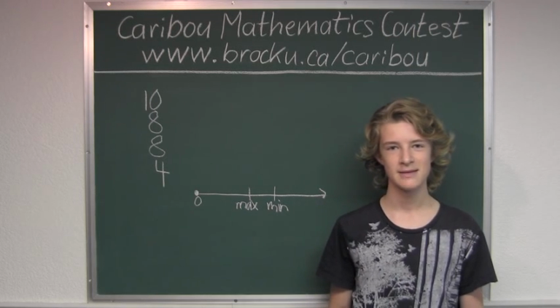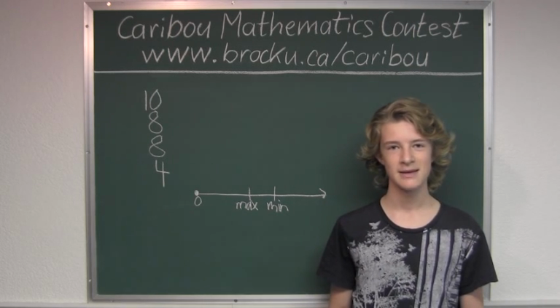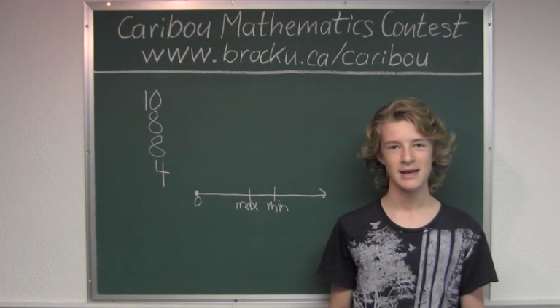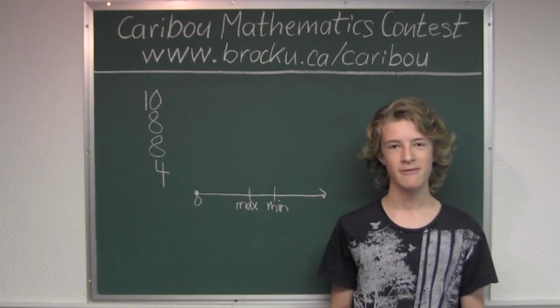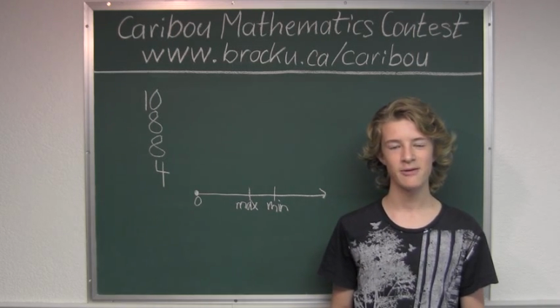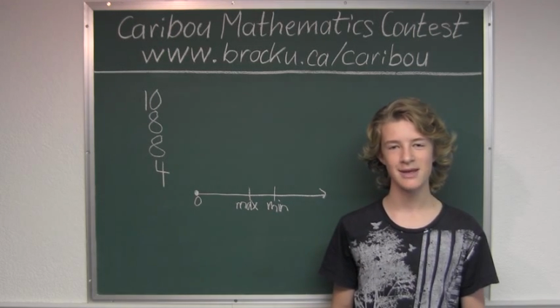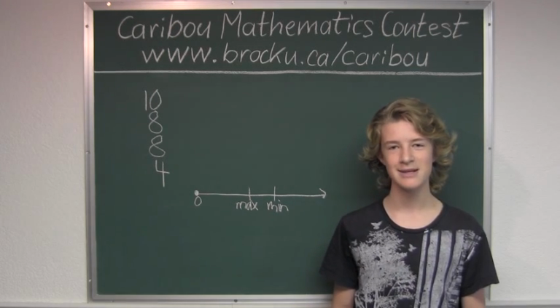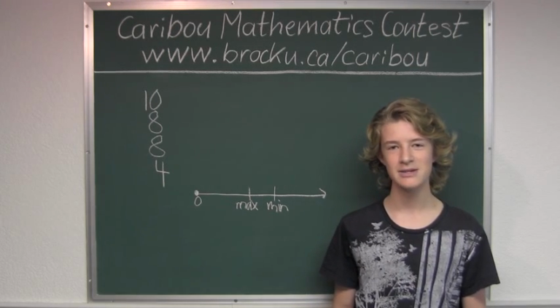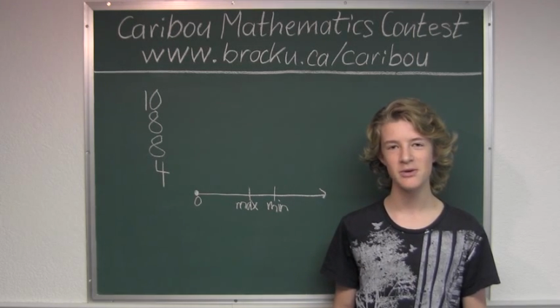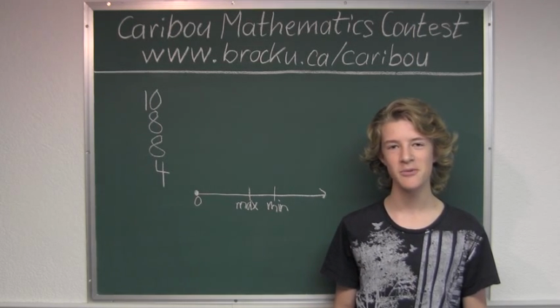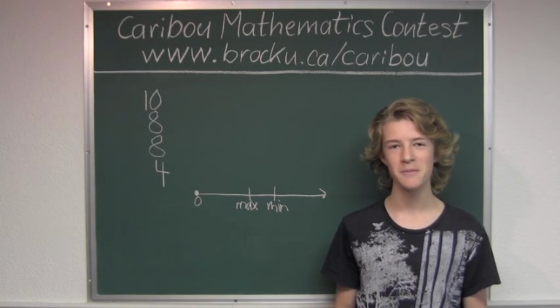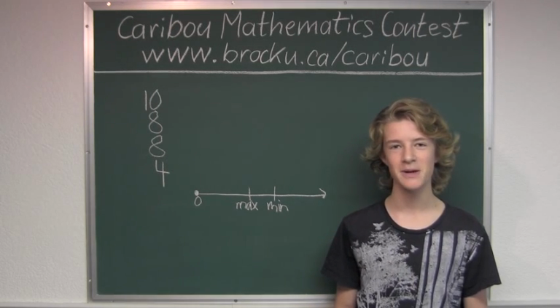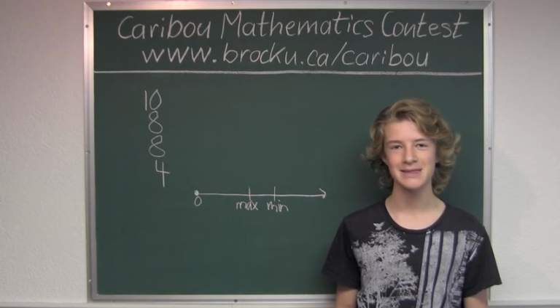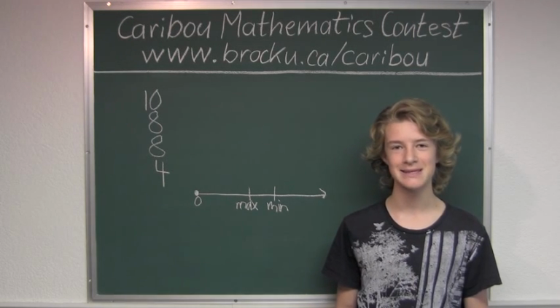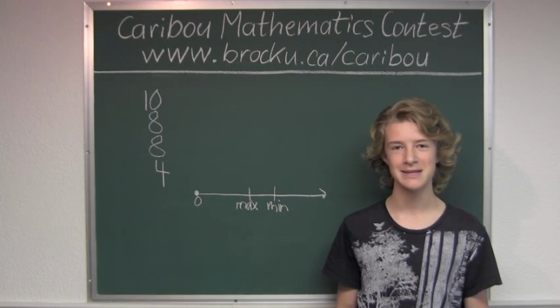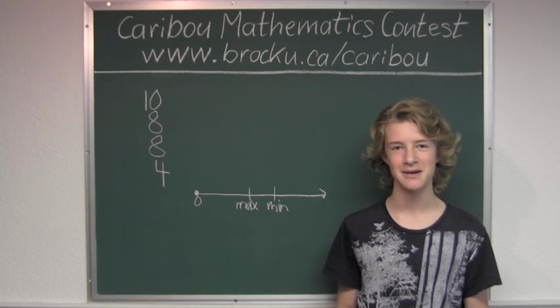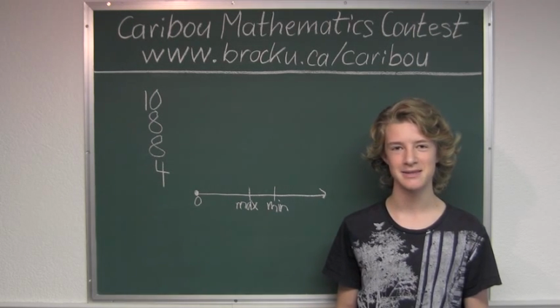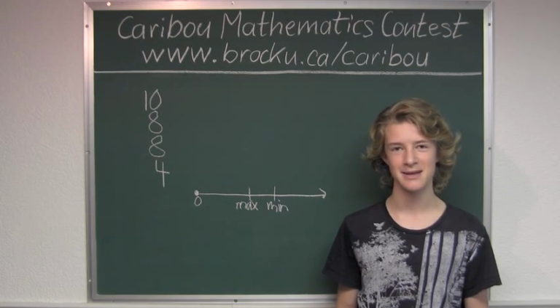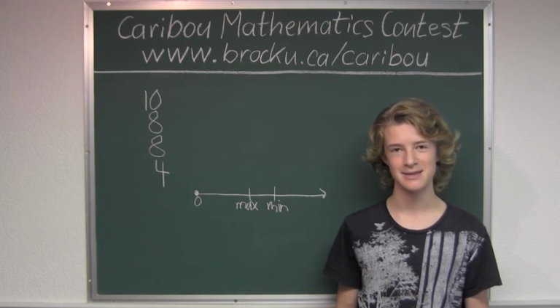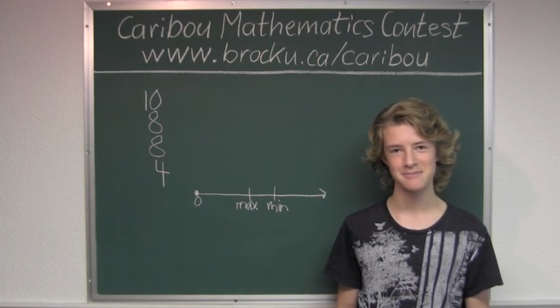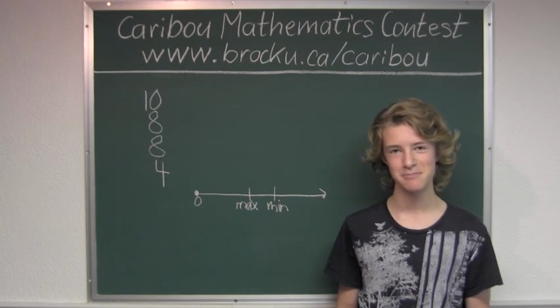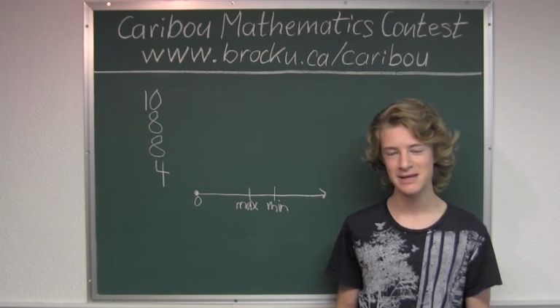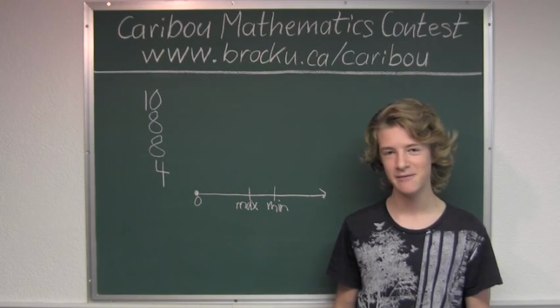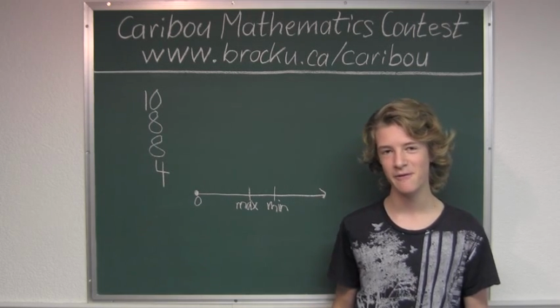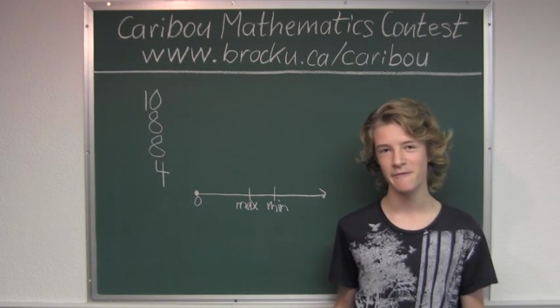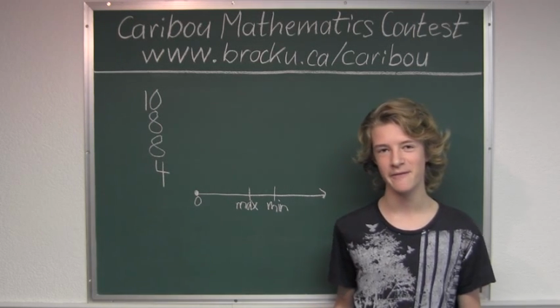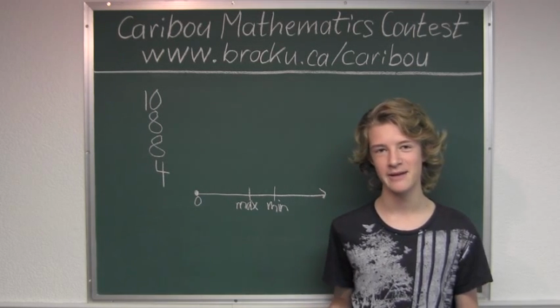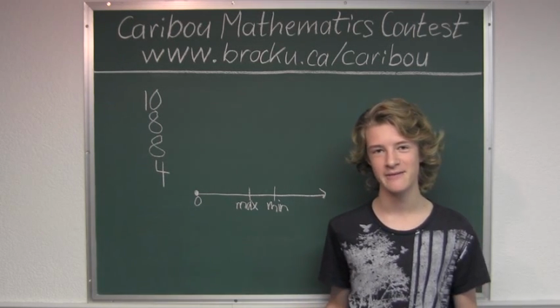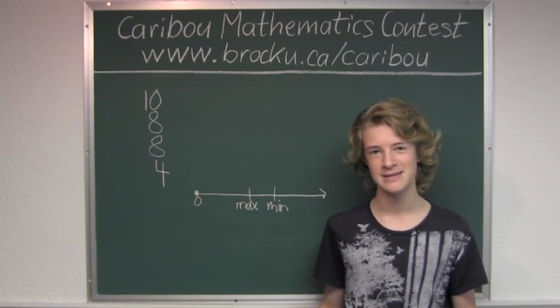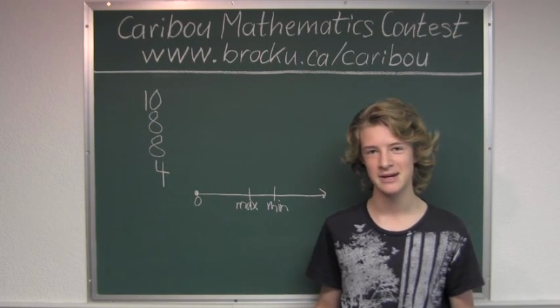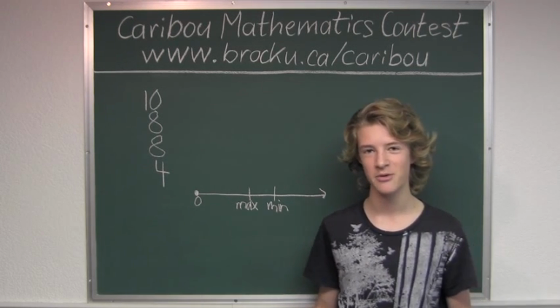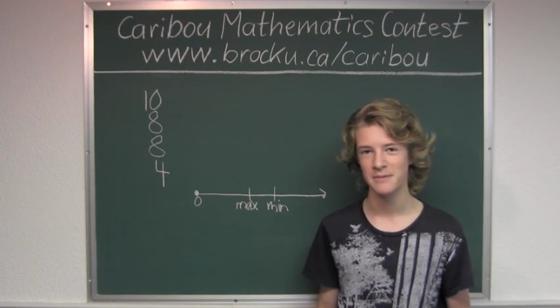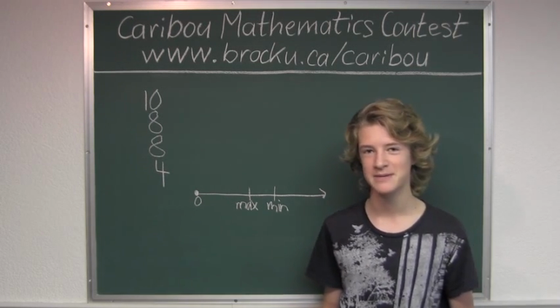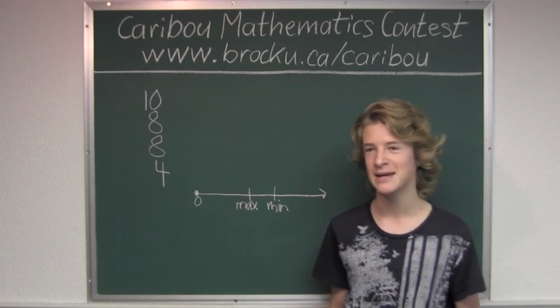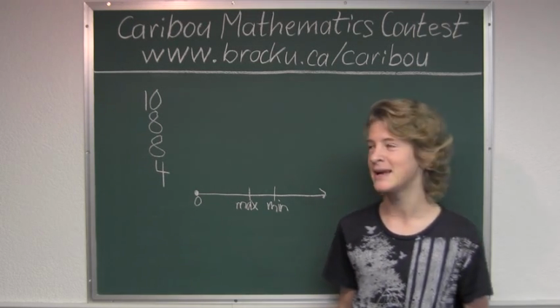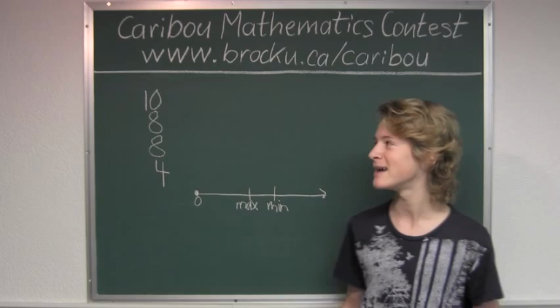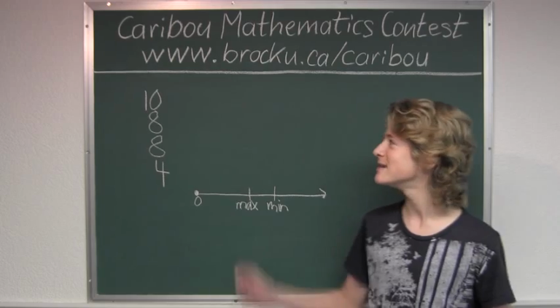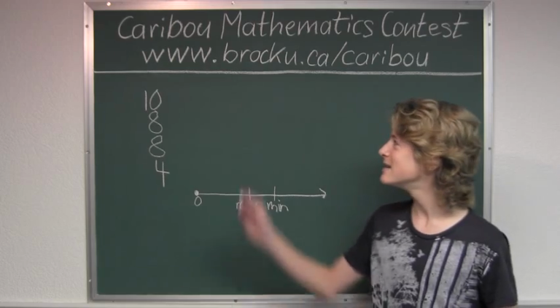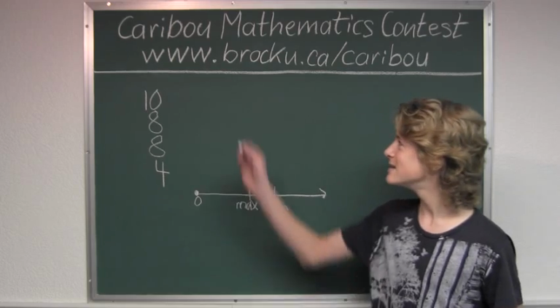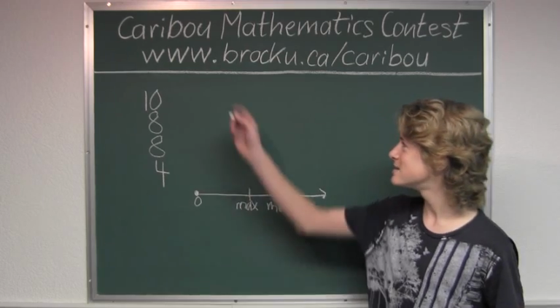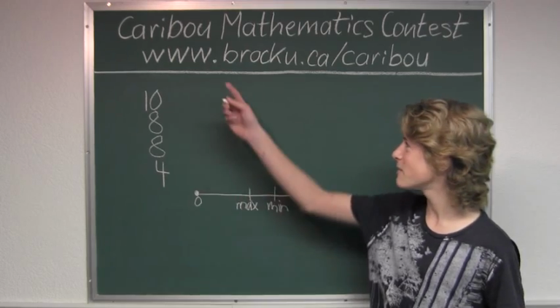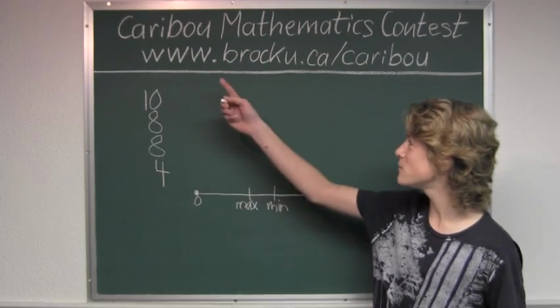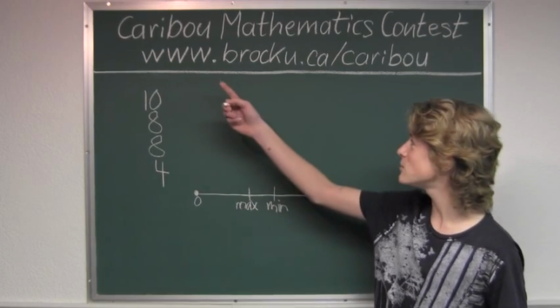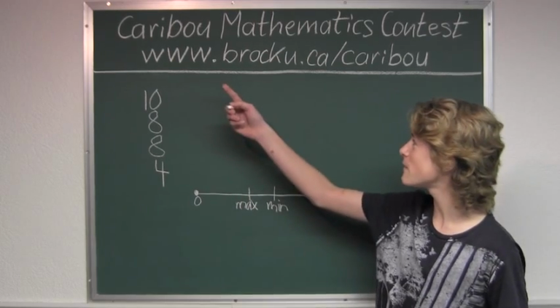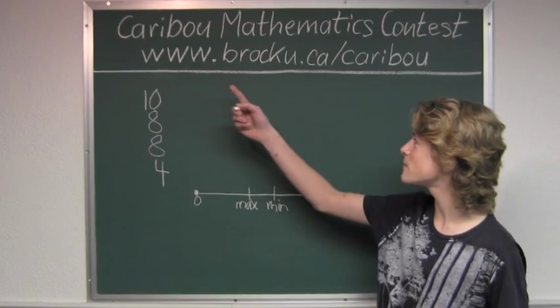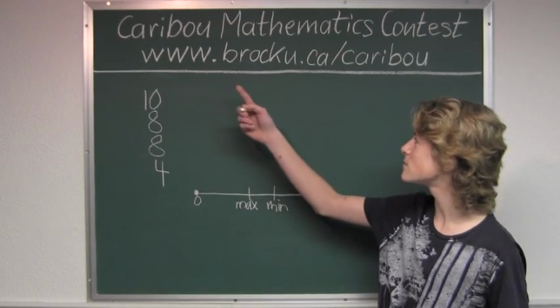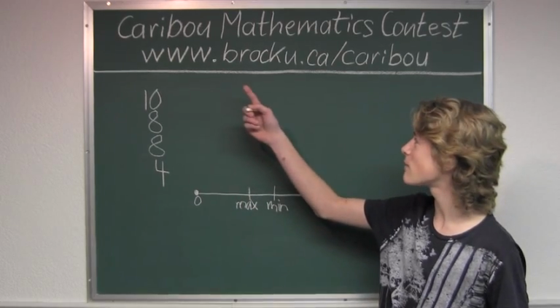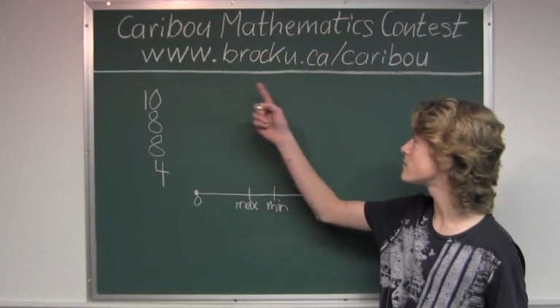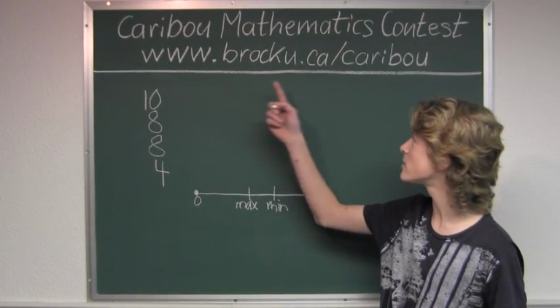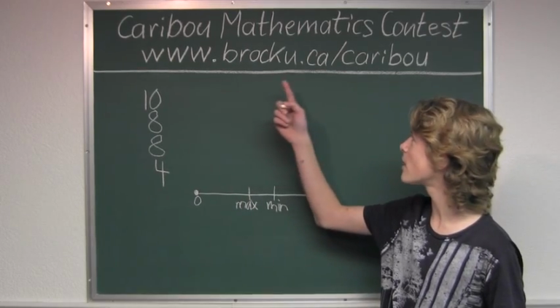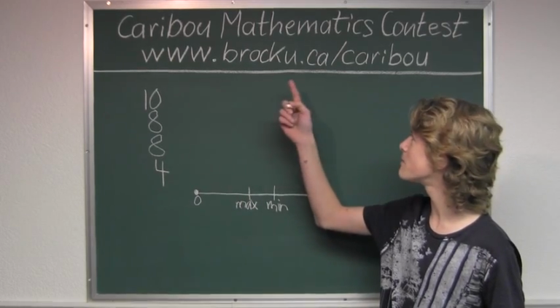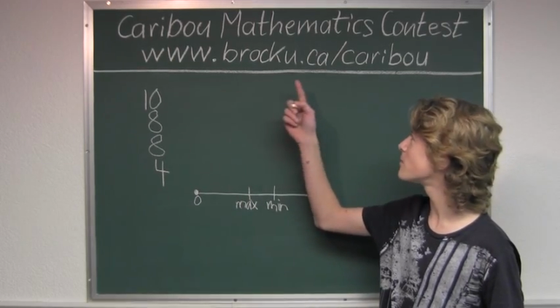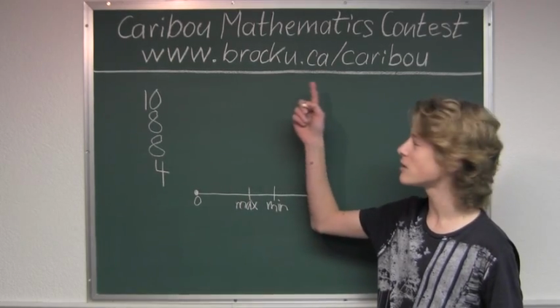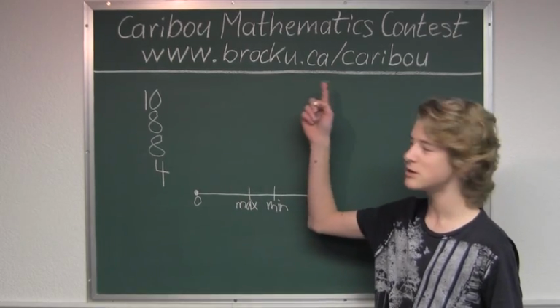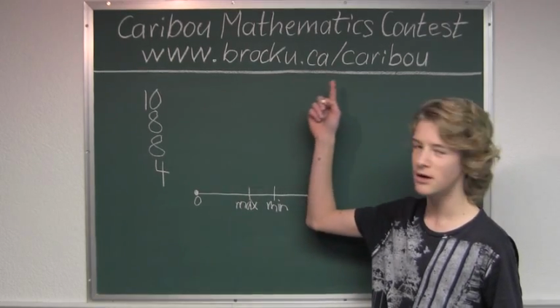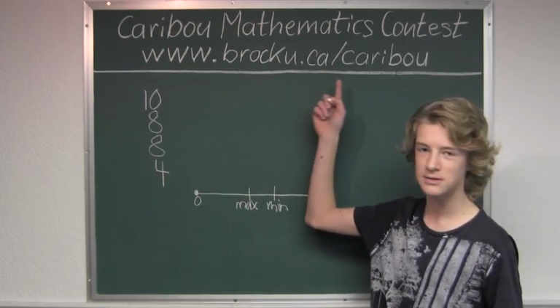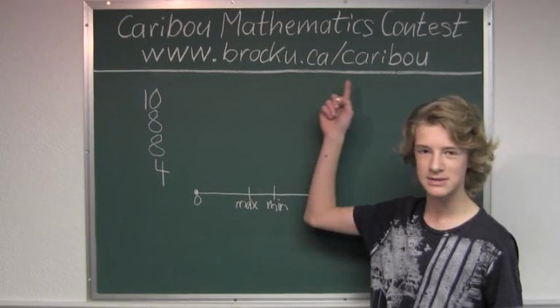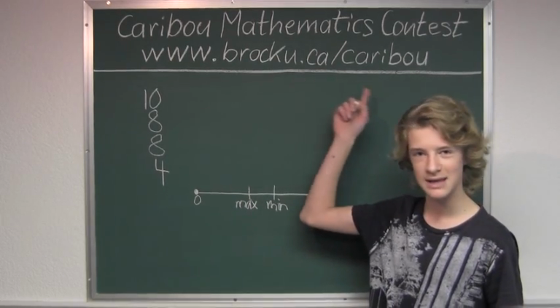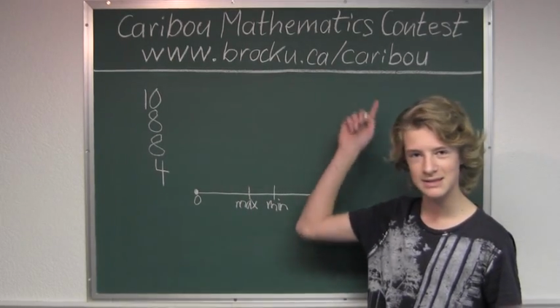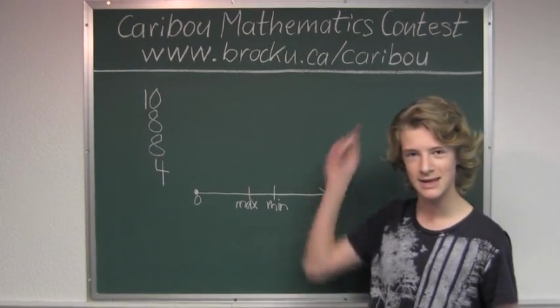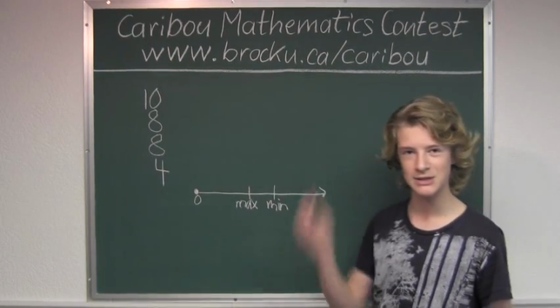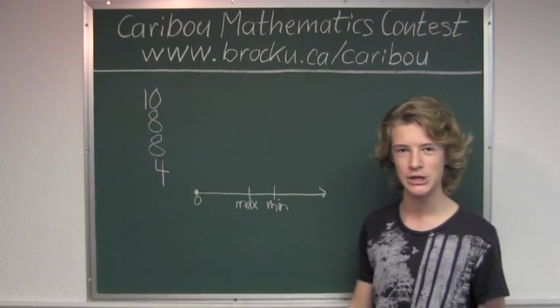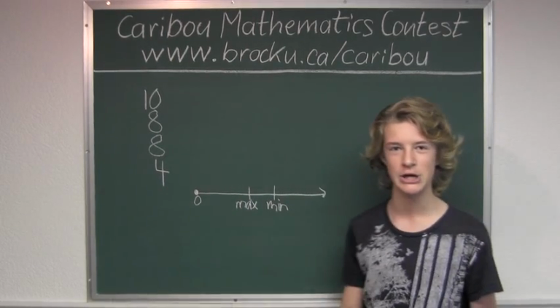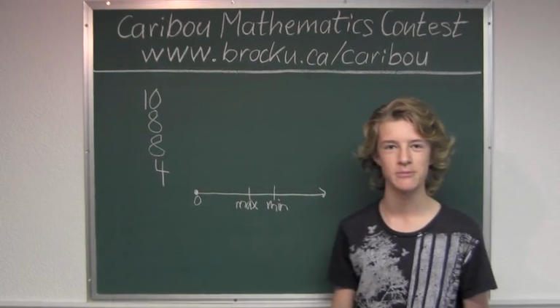If you'd like to know more about this contest, please feel free to visit our website. Thanks, everybody.